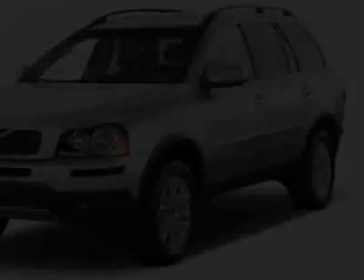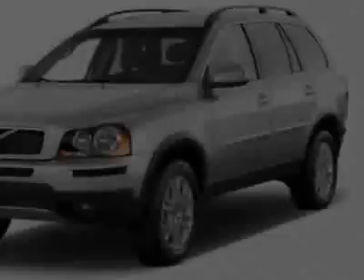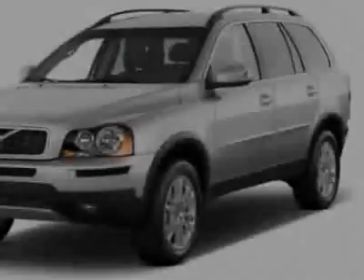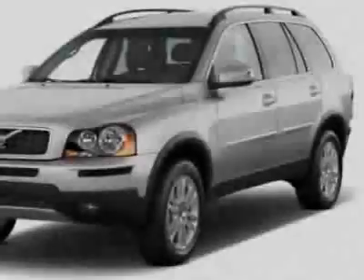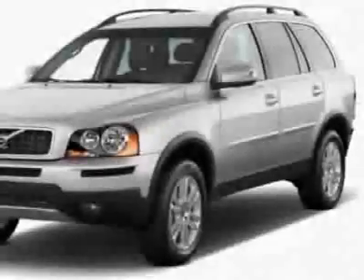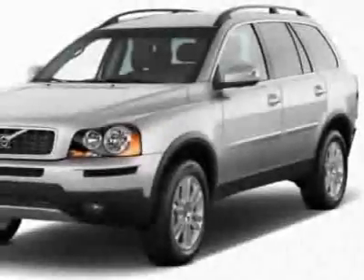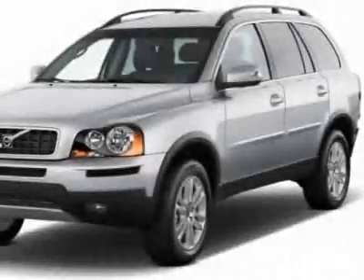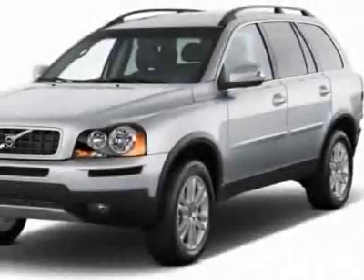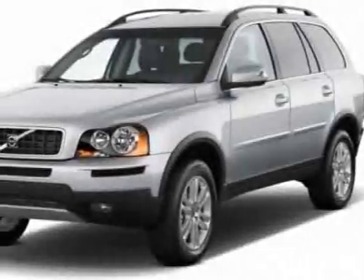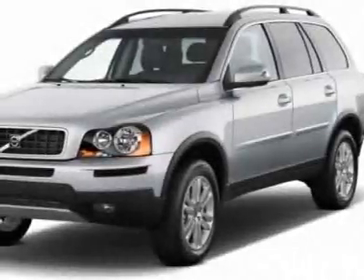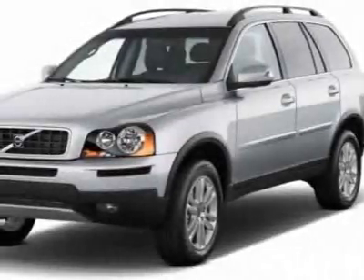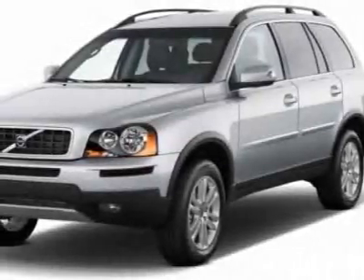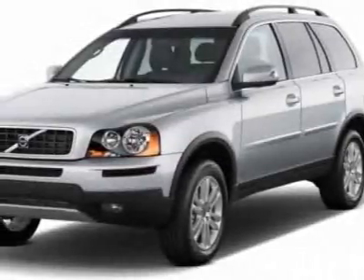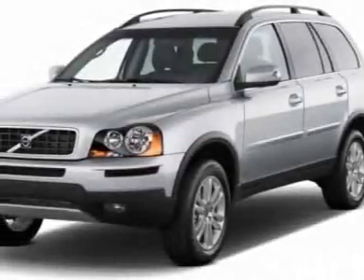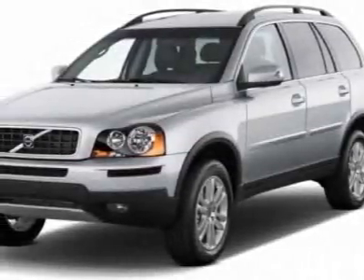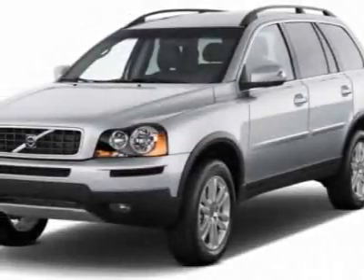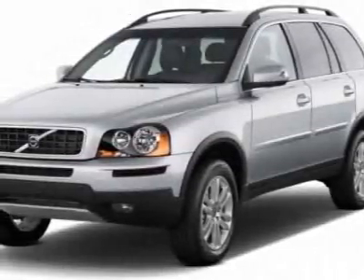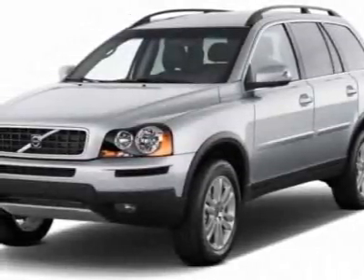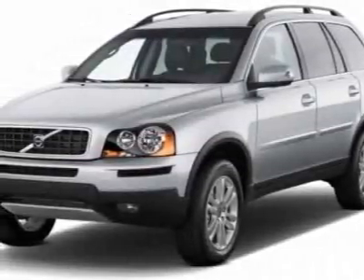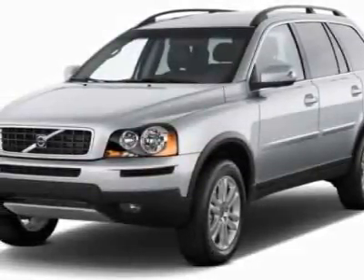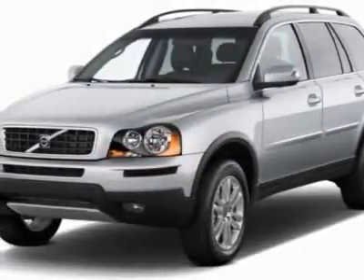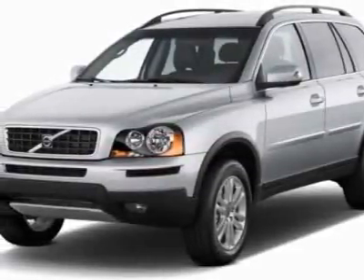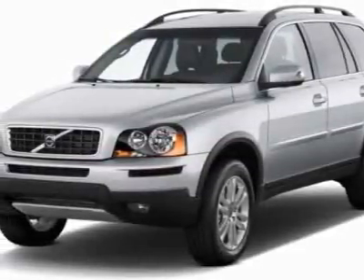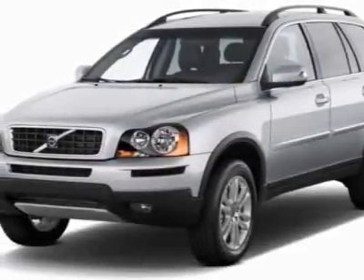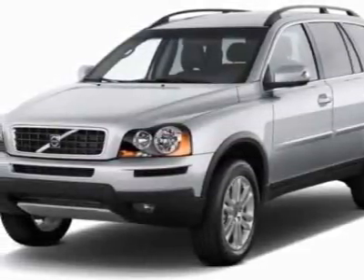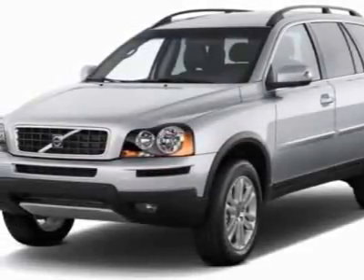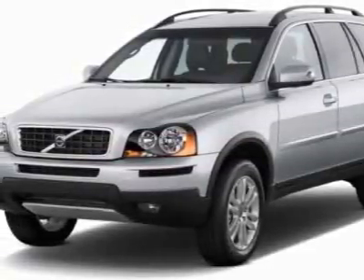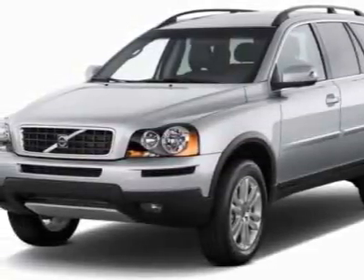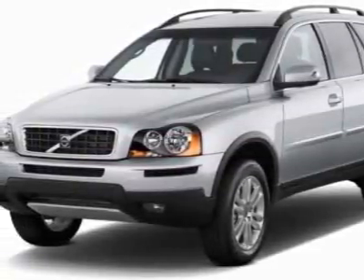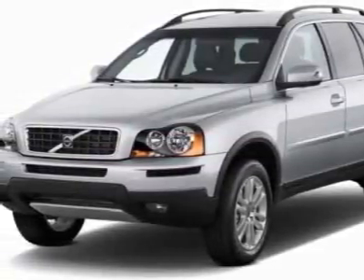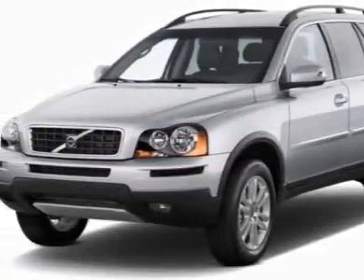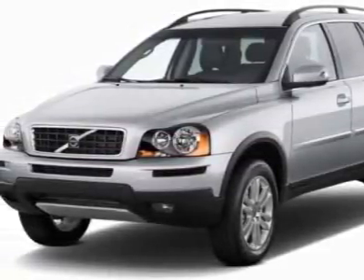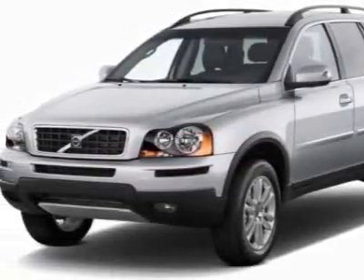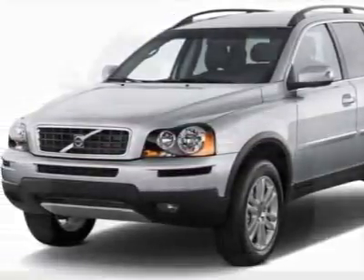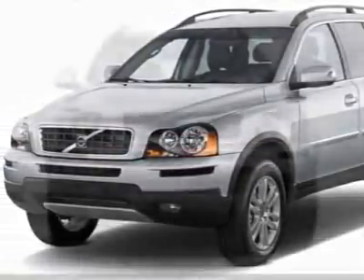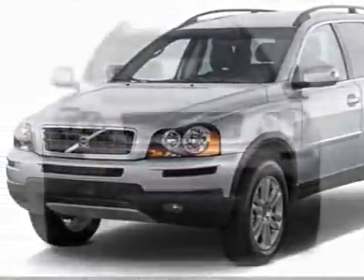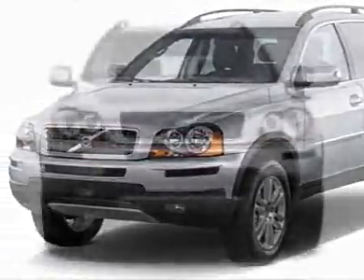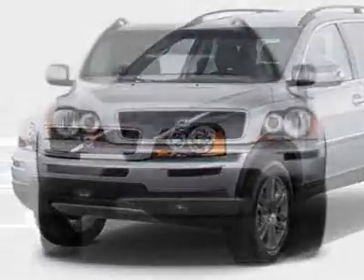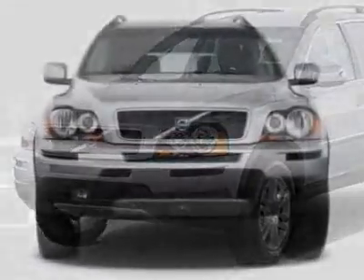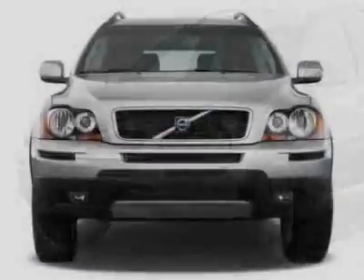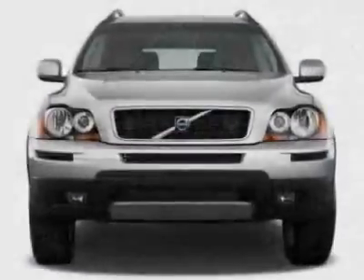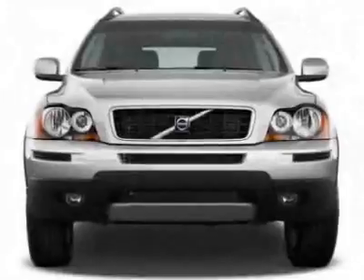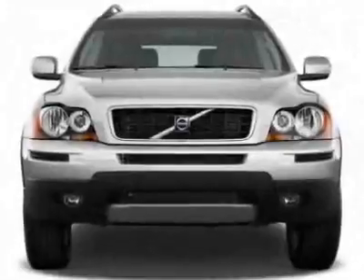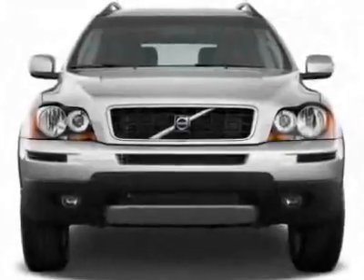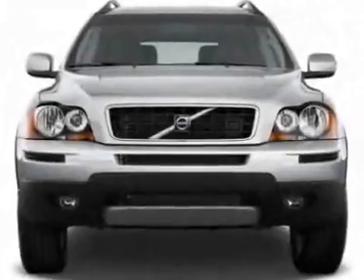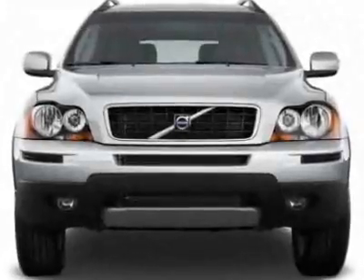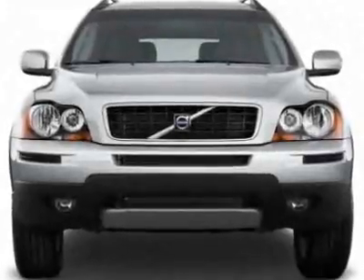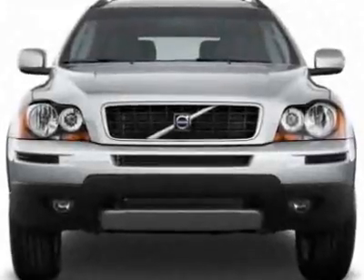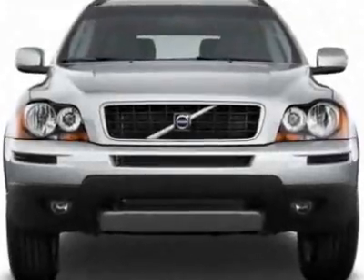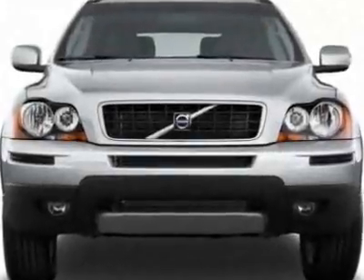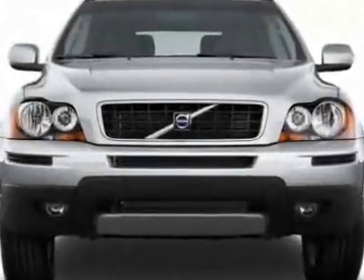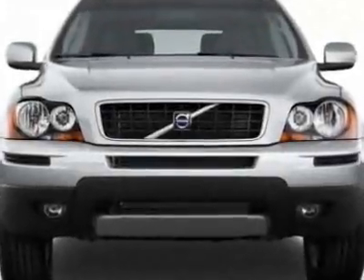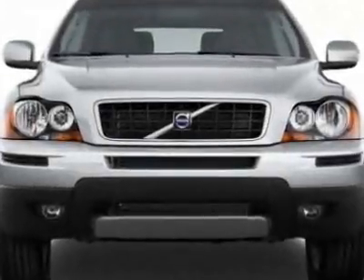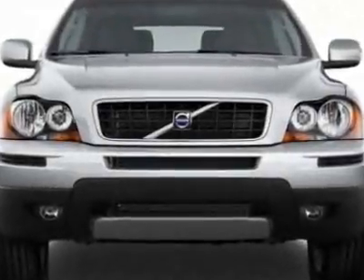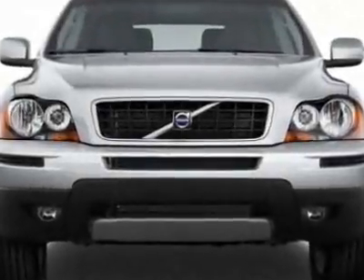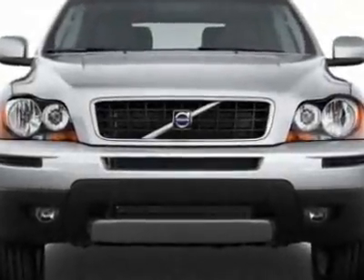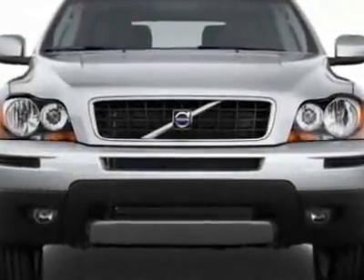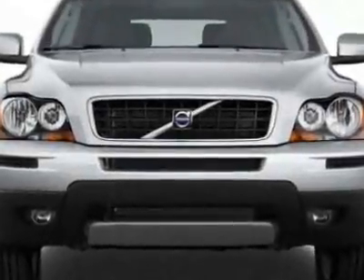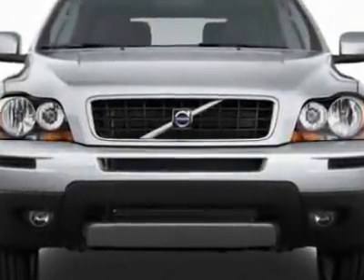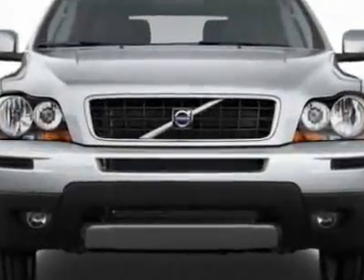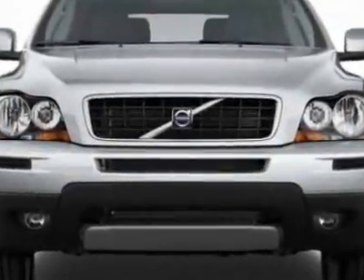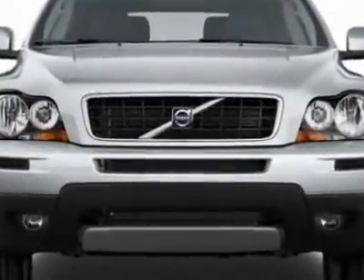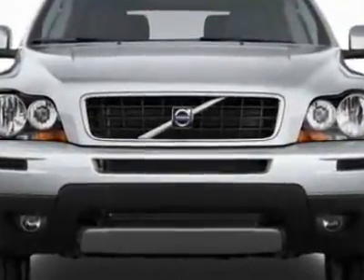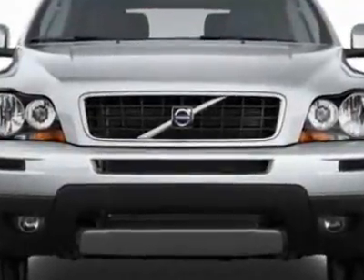Check out this new 2011 Volvo XC90 for your protection. This vehicle has a full factory warranty.